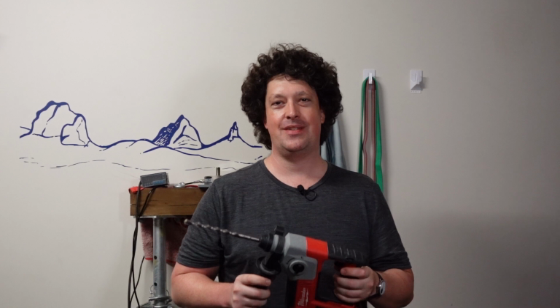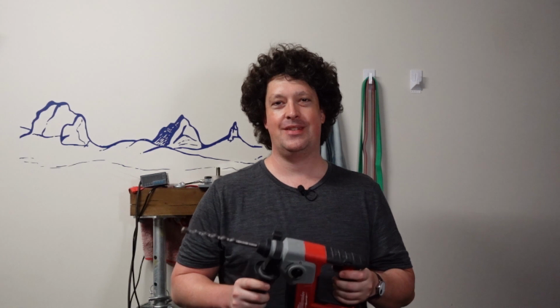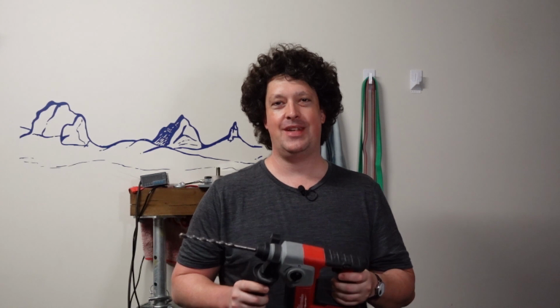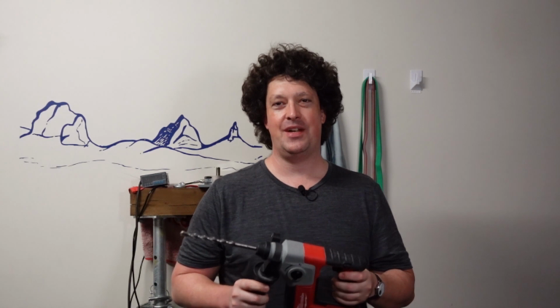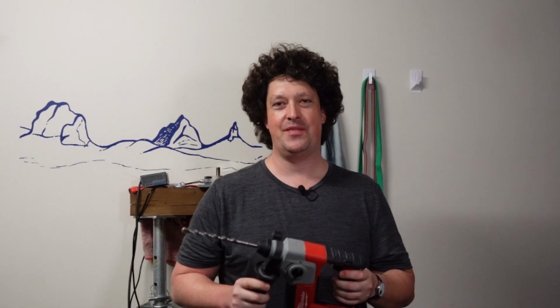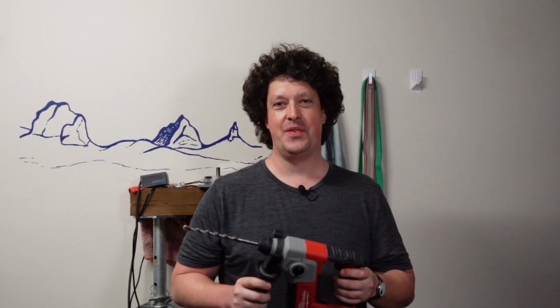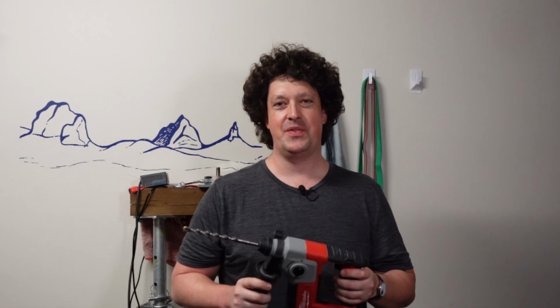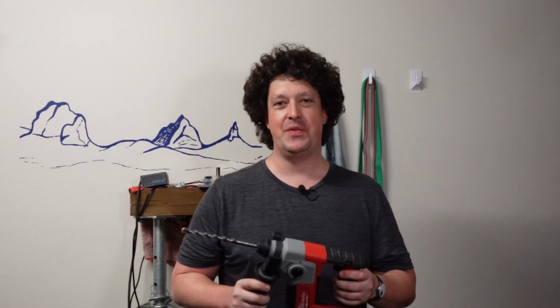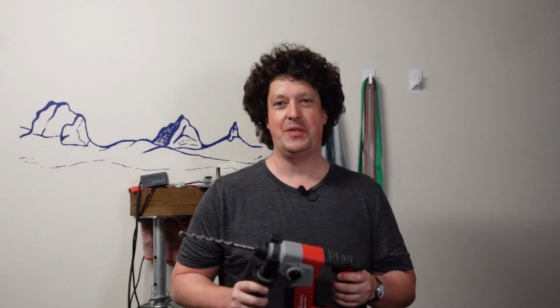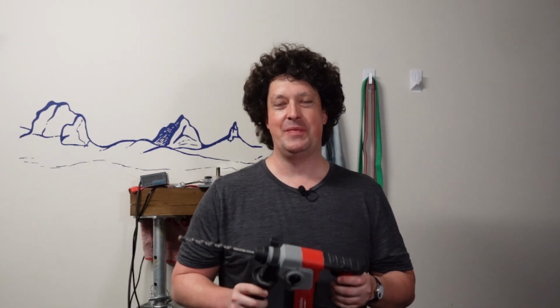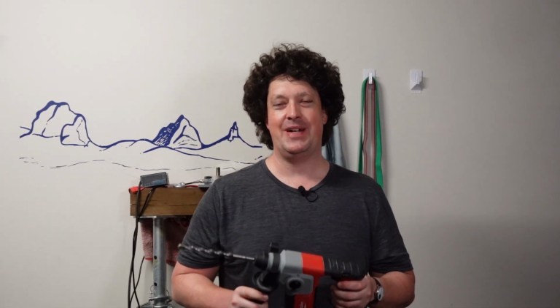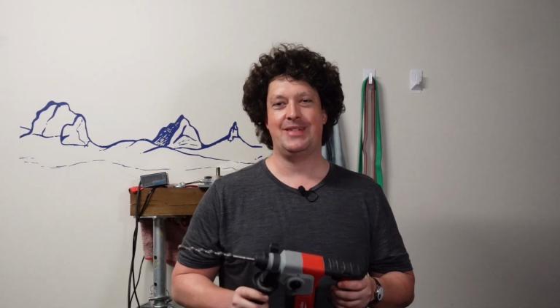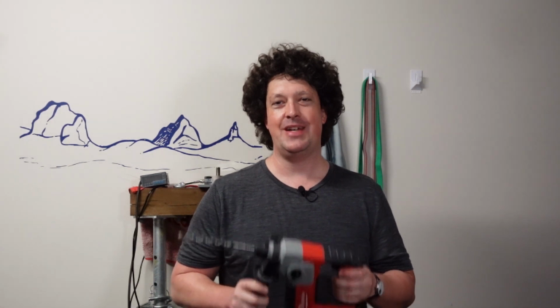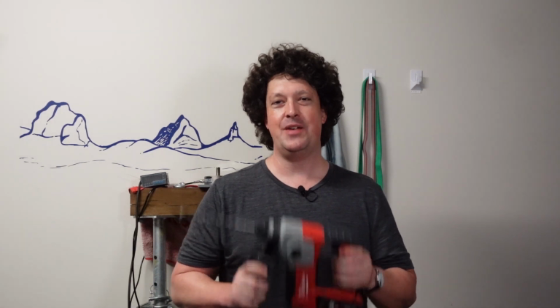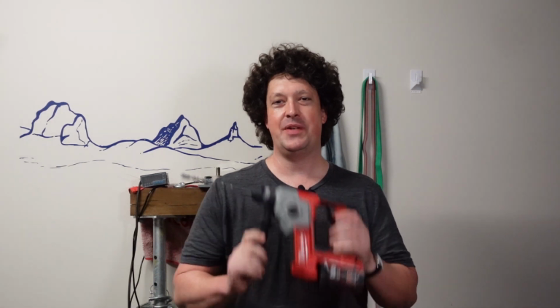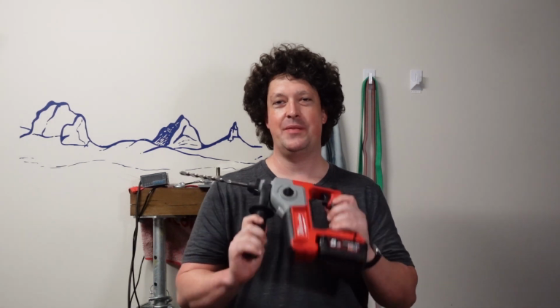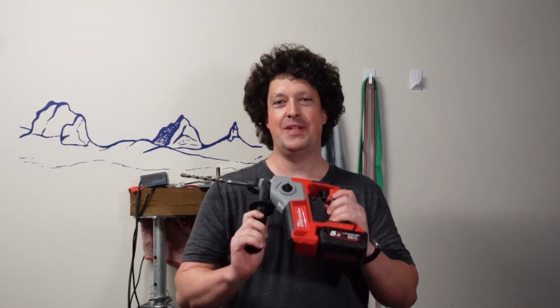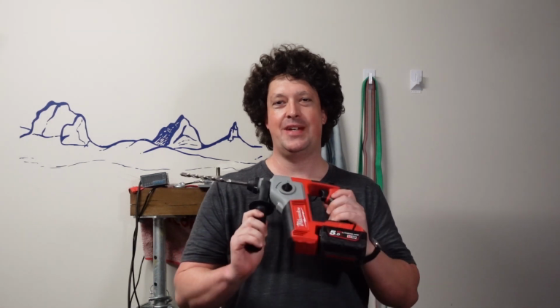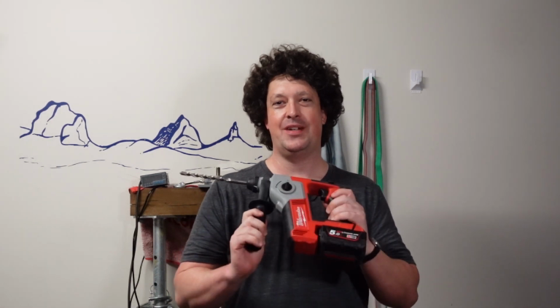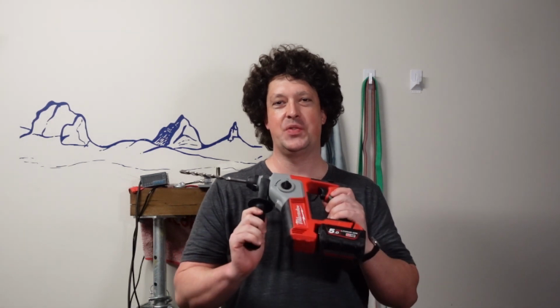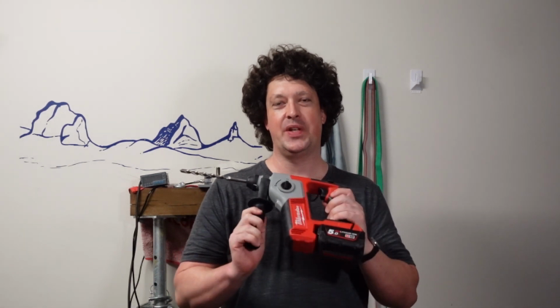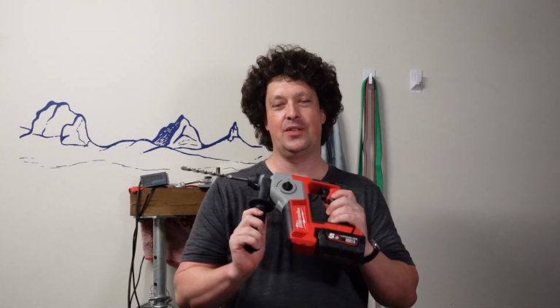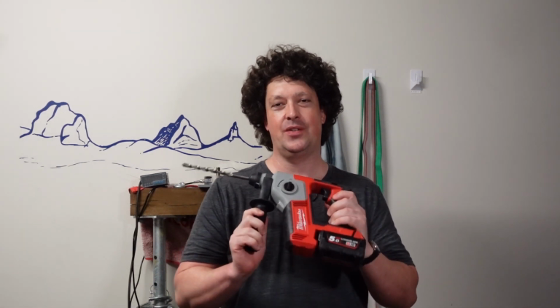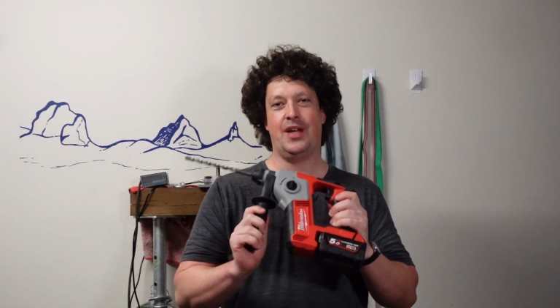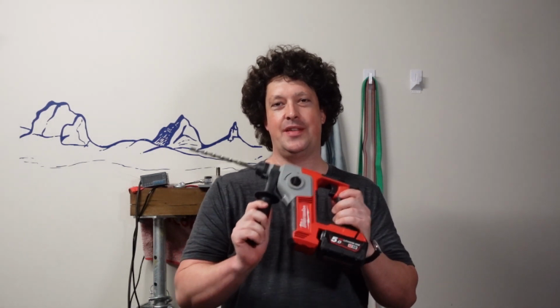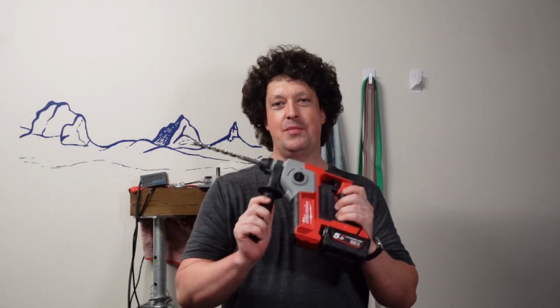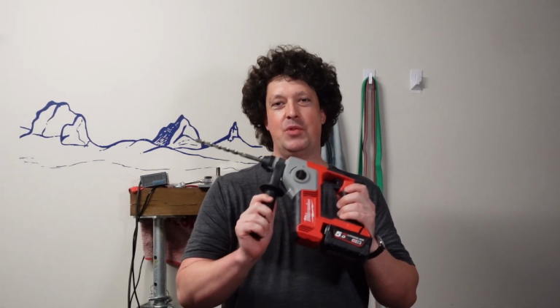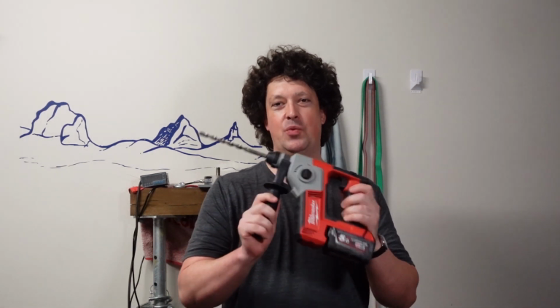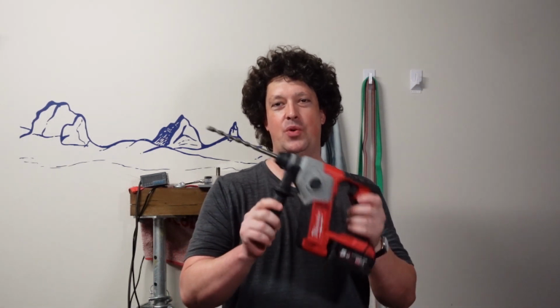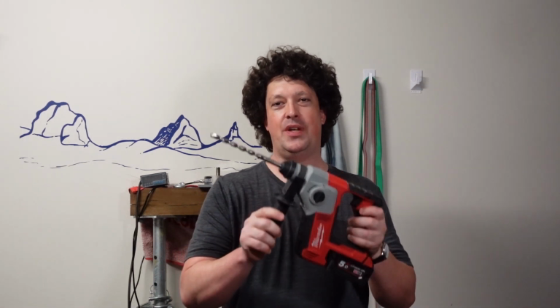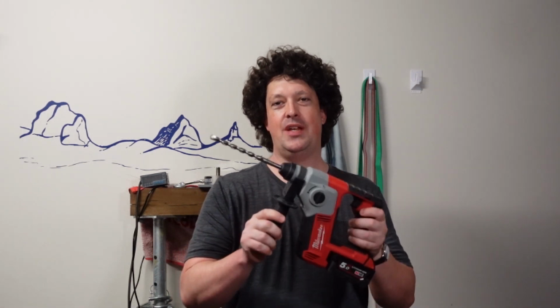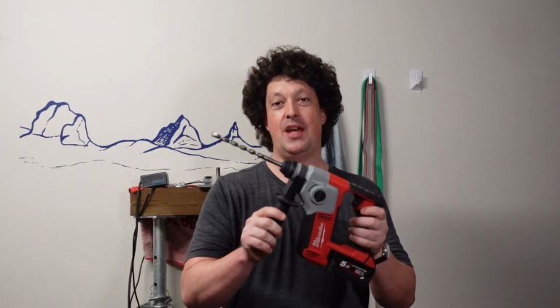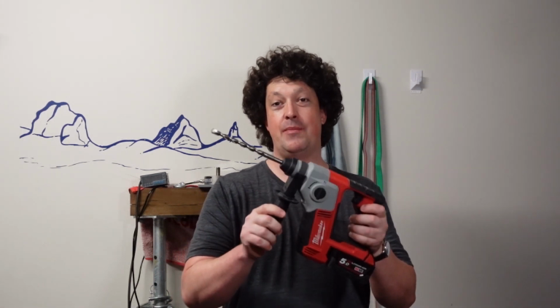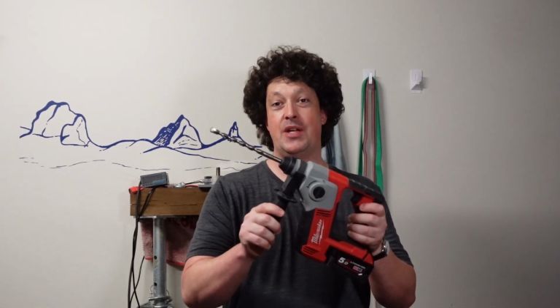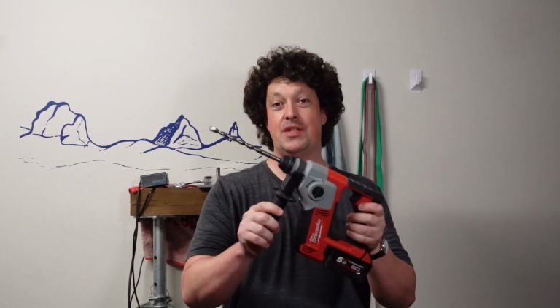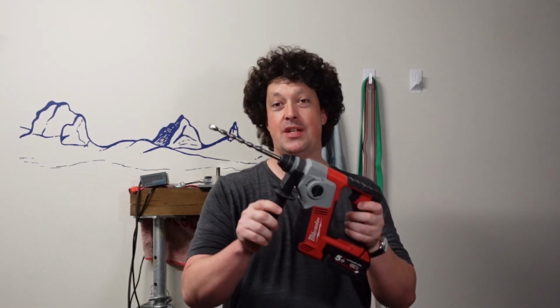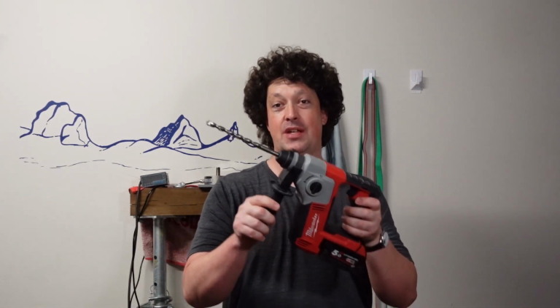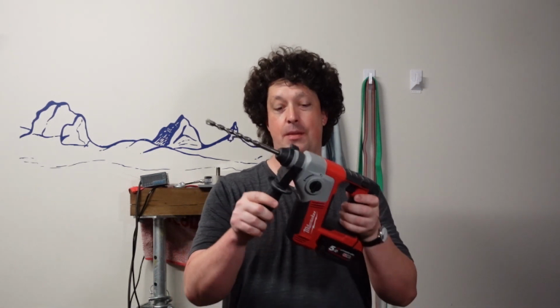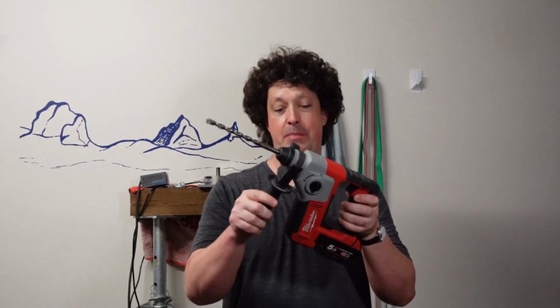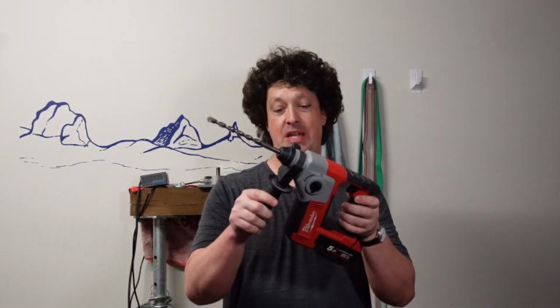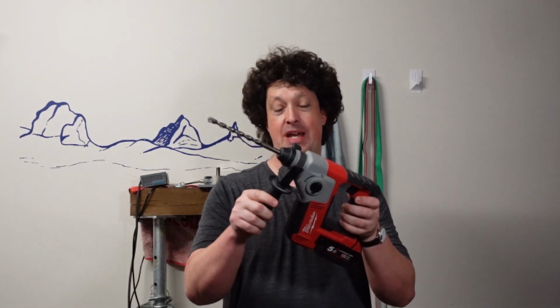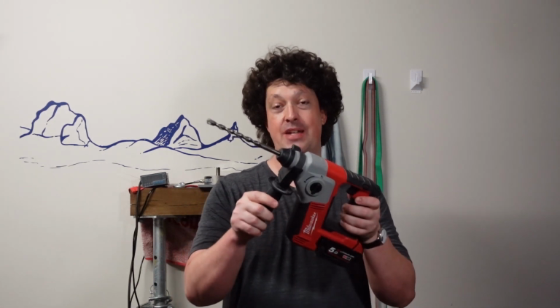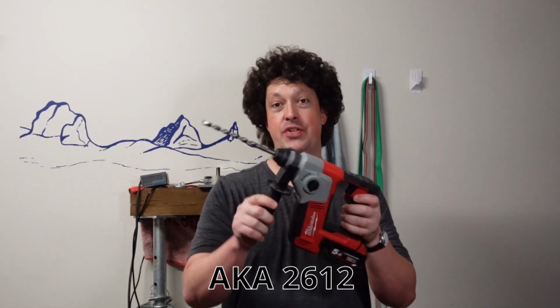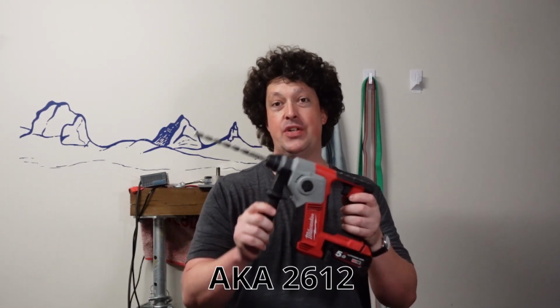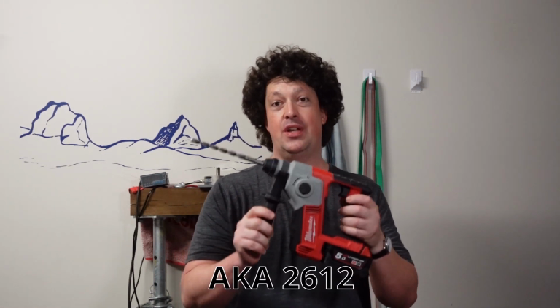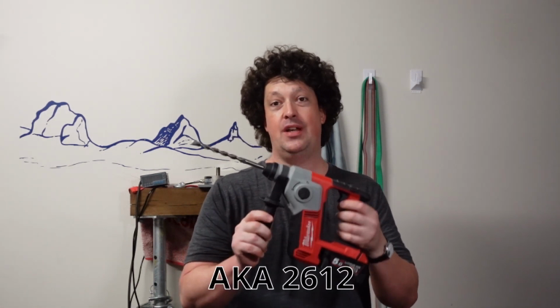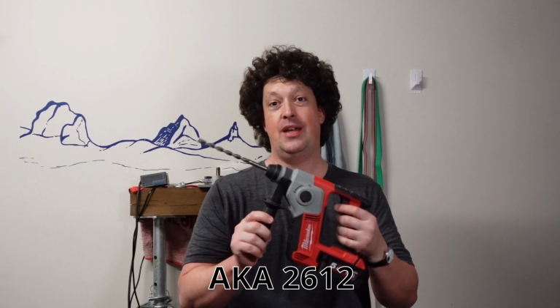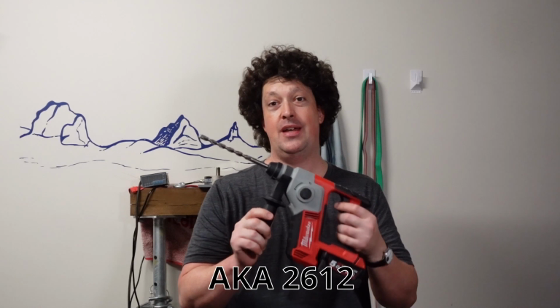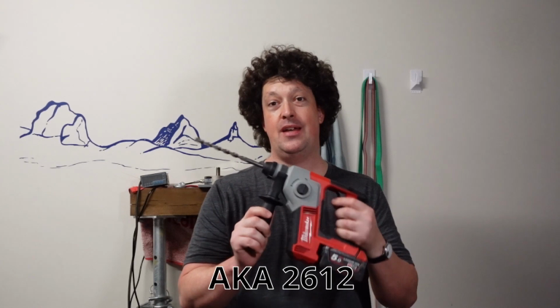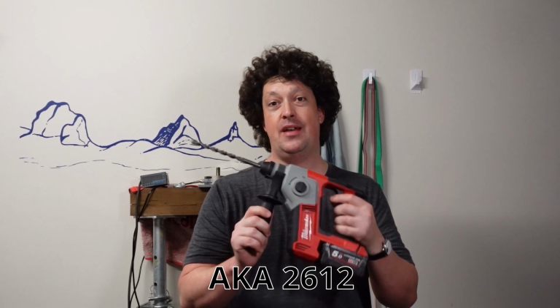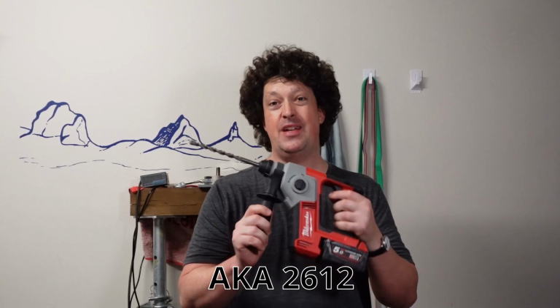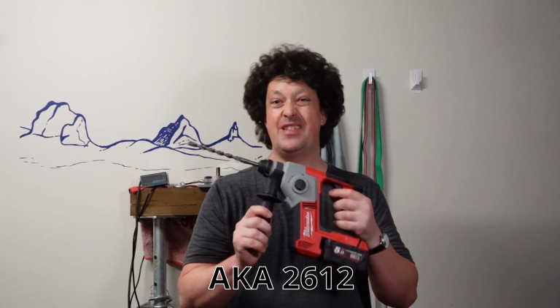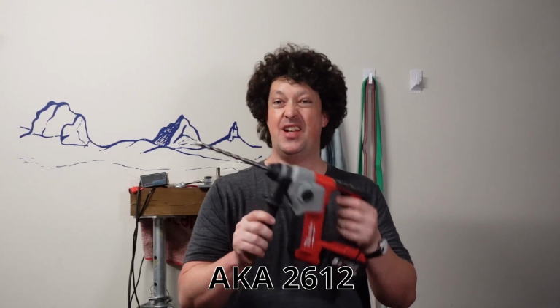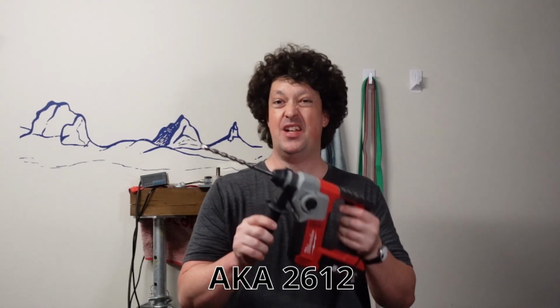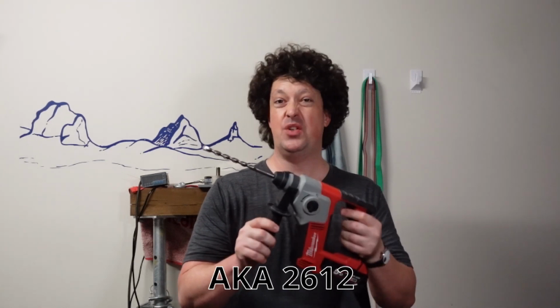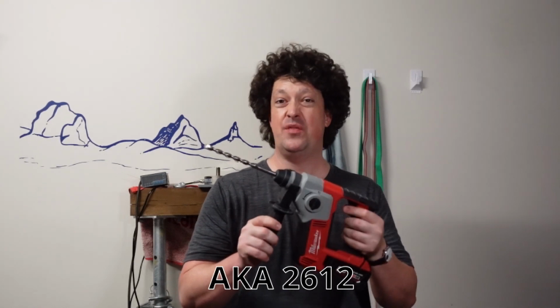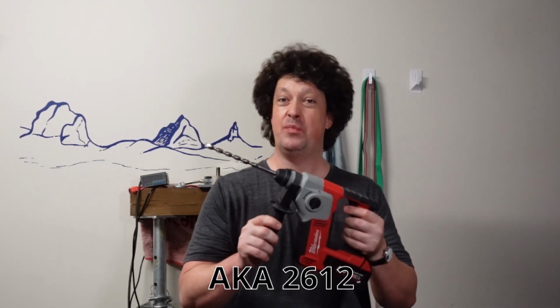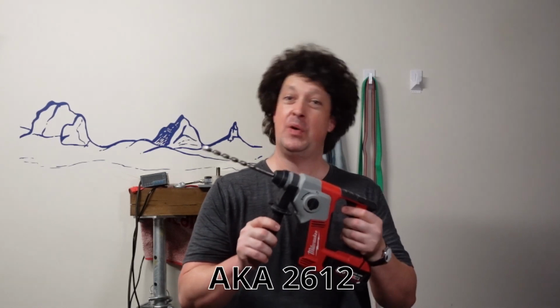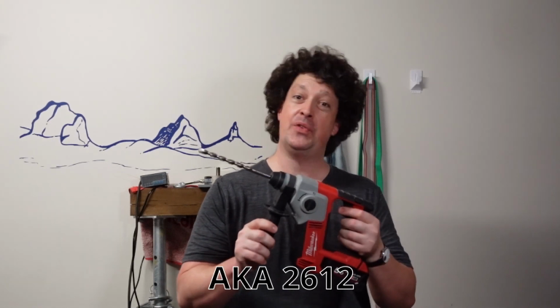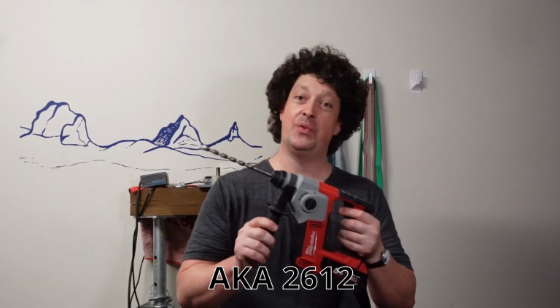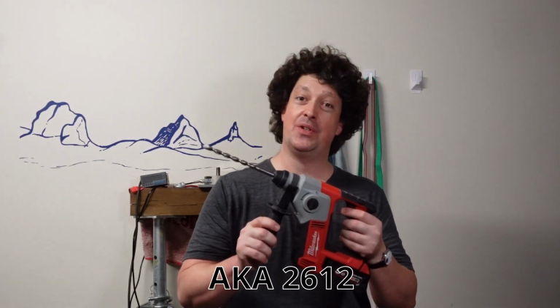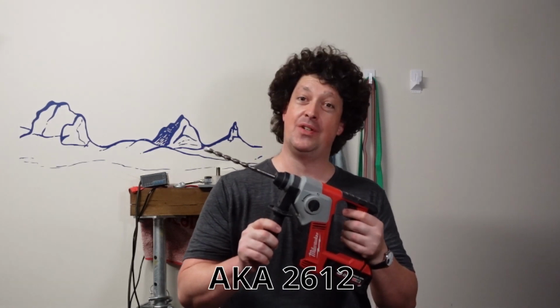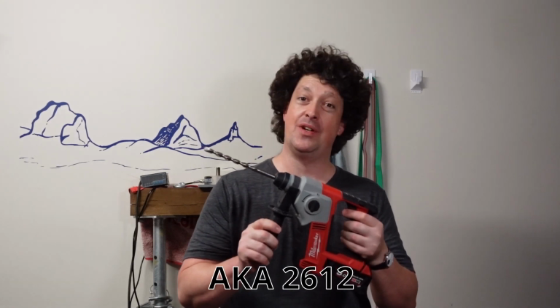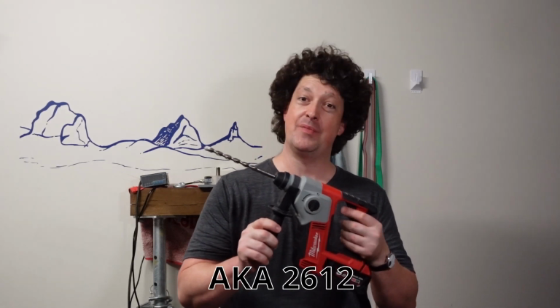G'day Frothers, welcome back. Today we're gonna be taking a quick look at the Milwaukee M18BH, and is it any good for bolt and rock climbs?